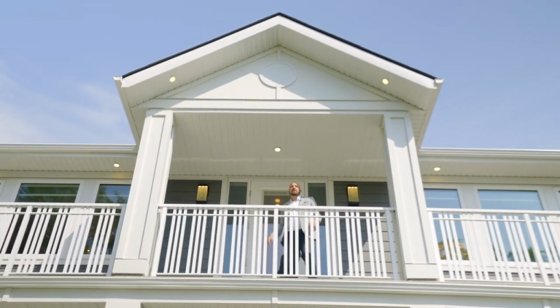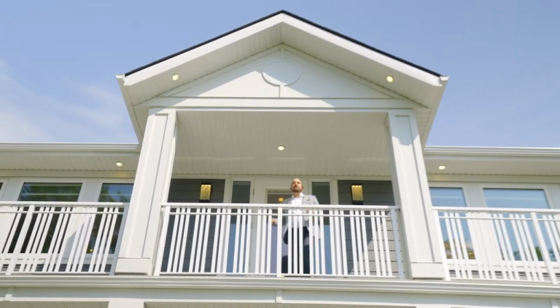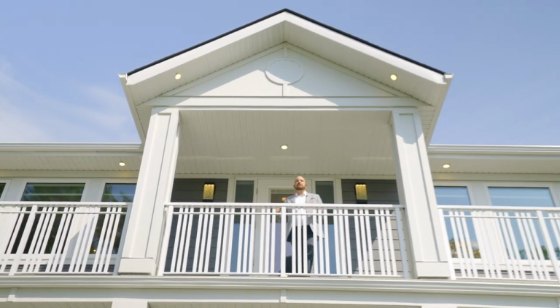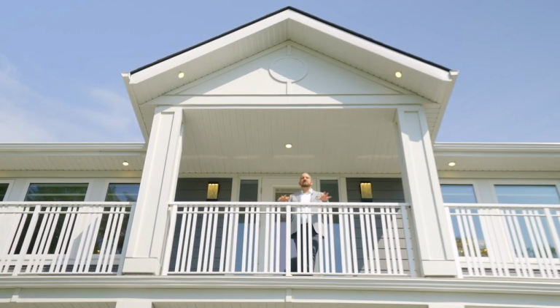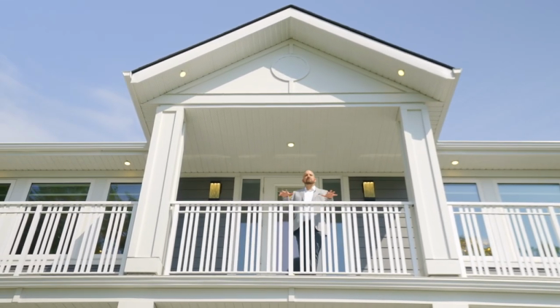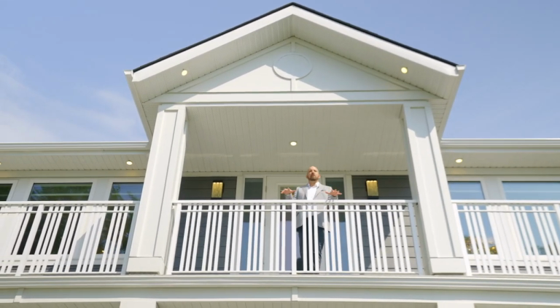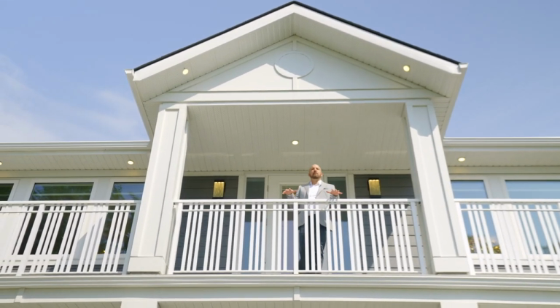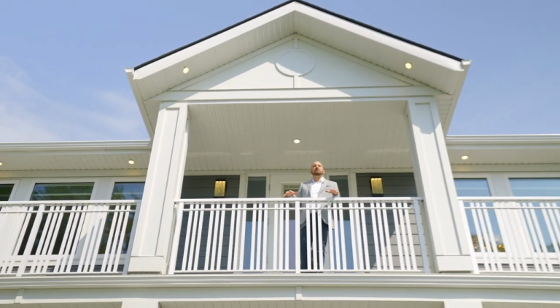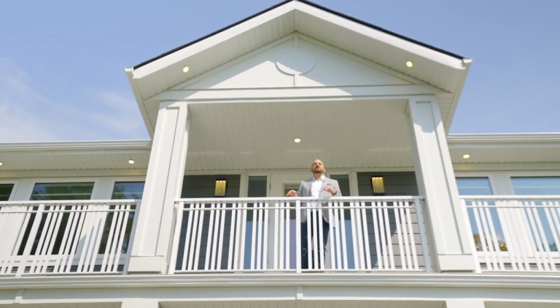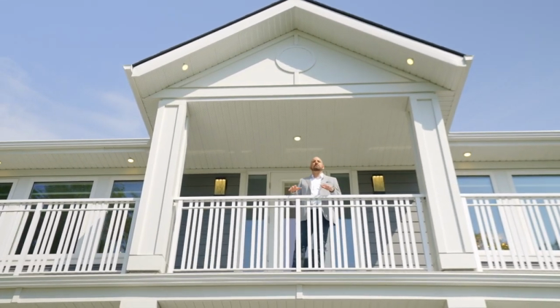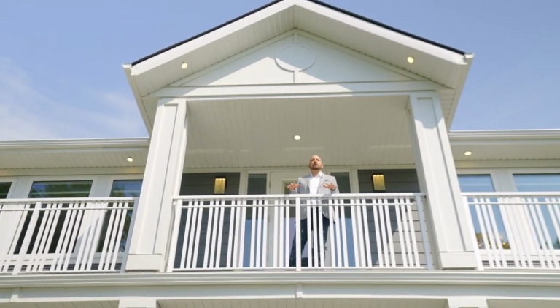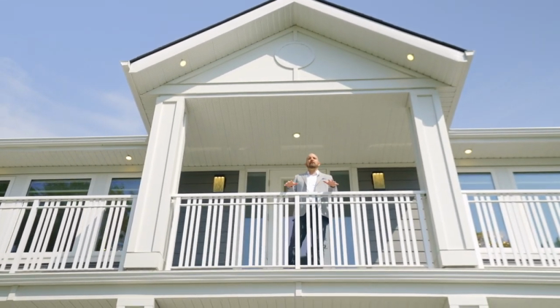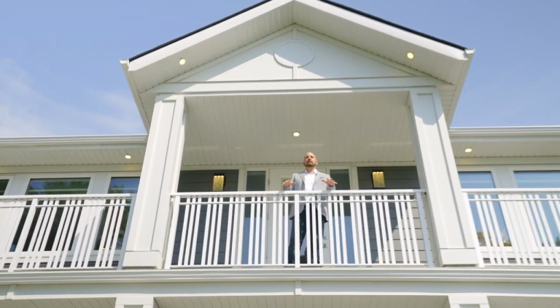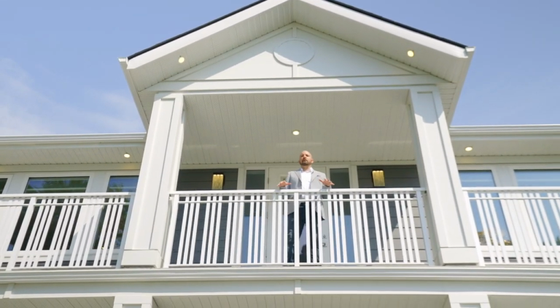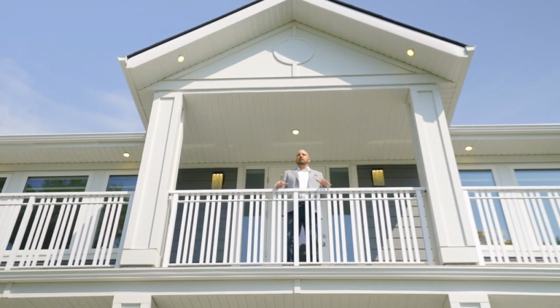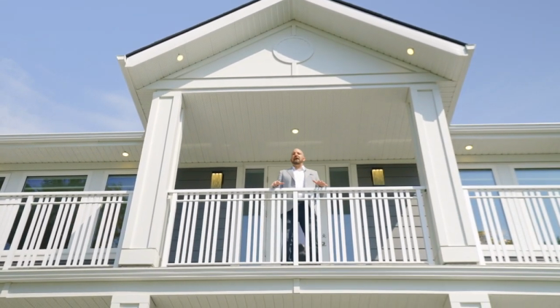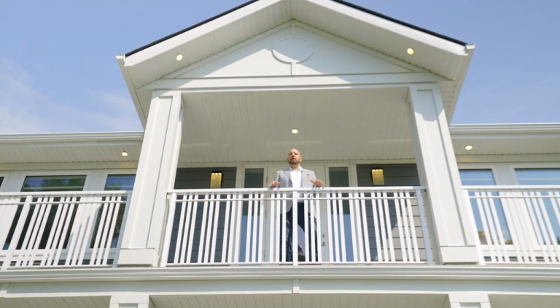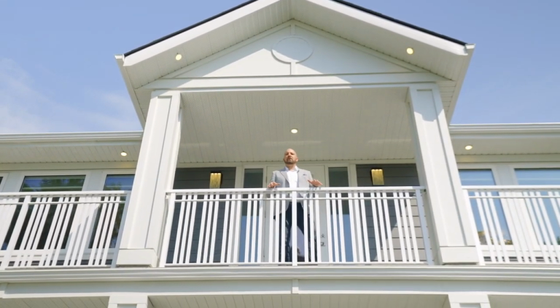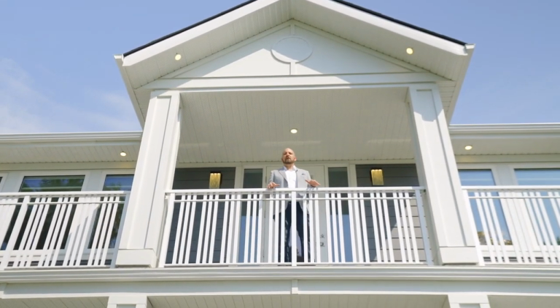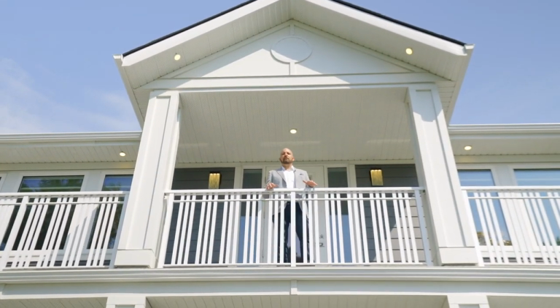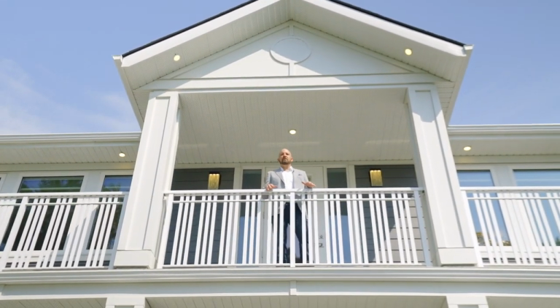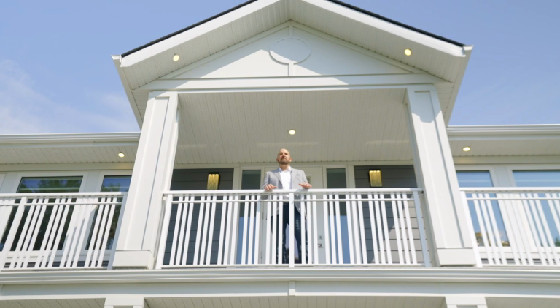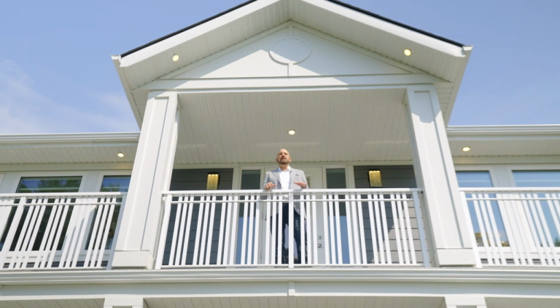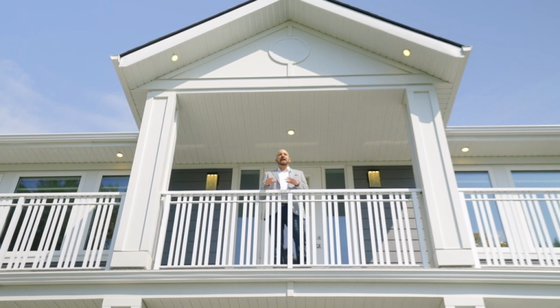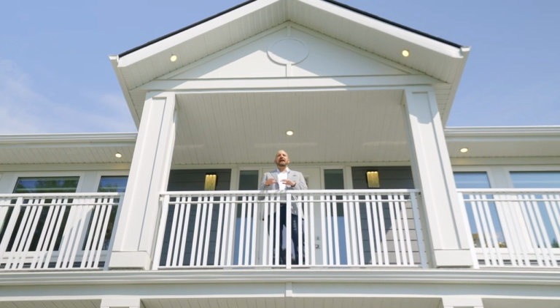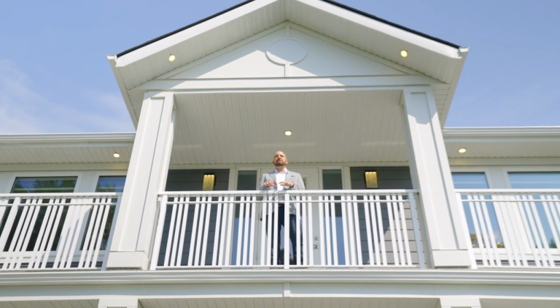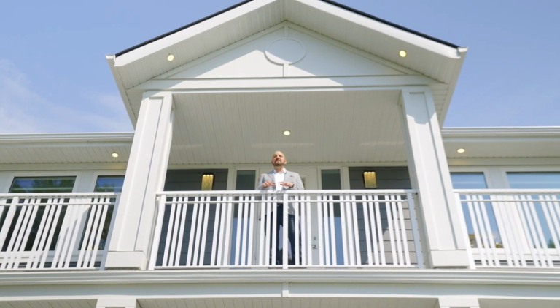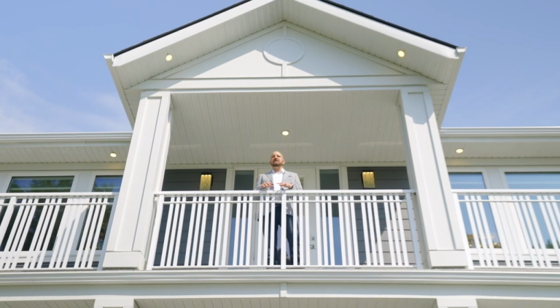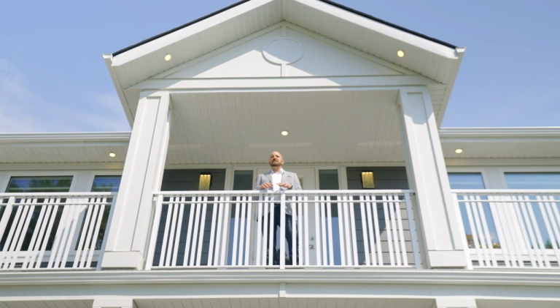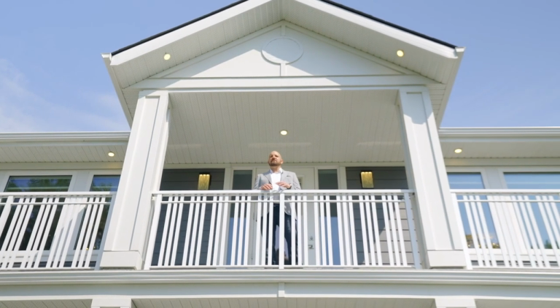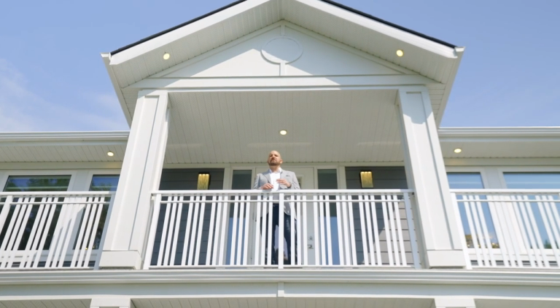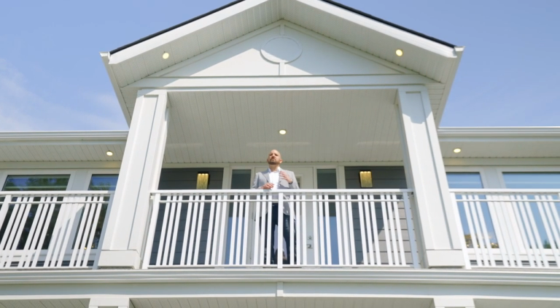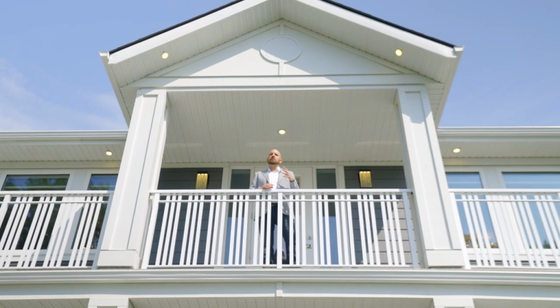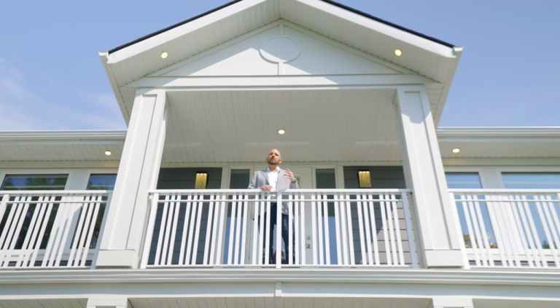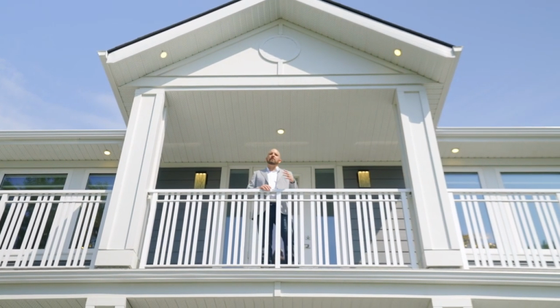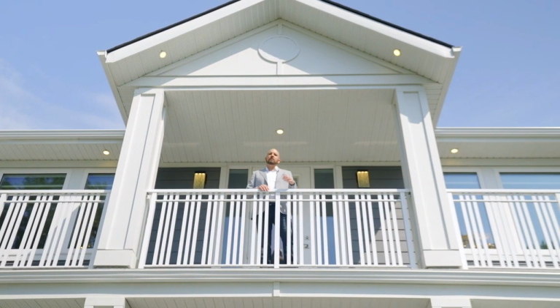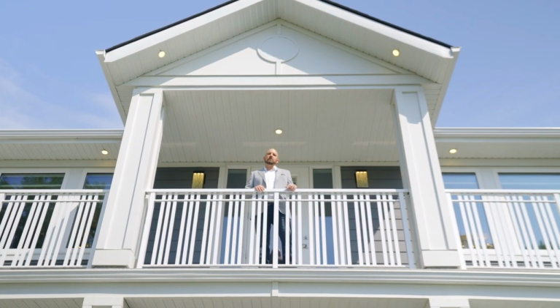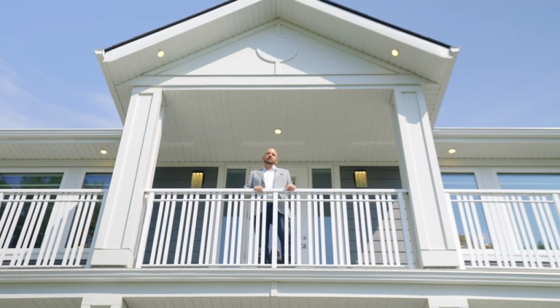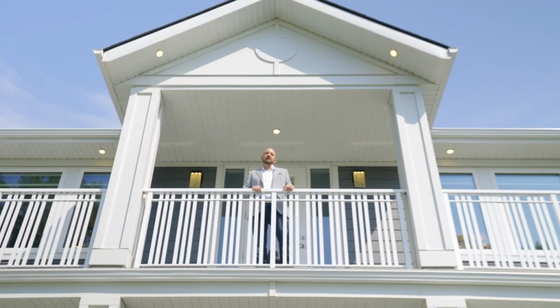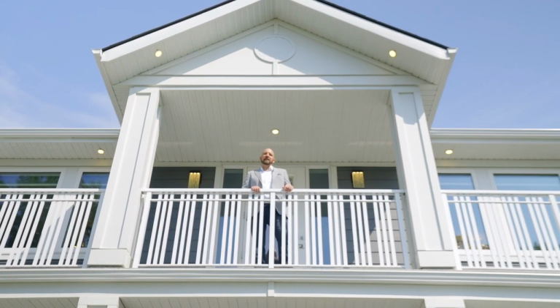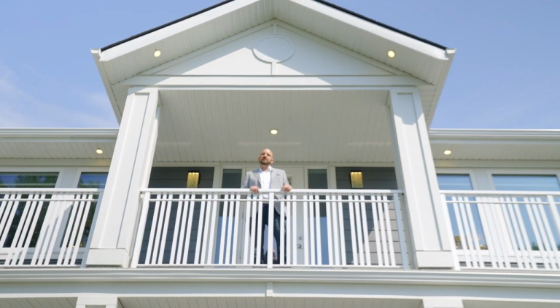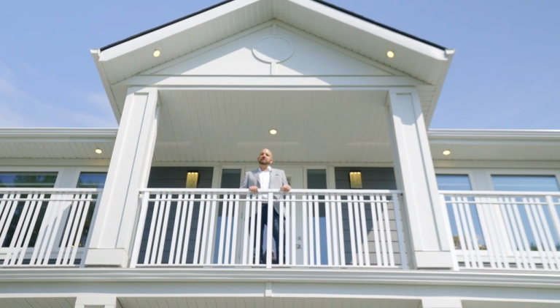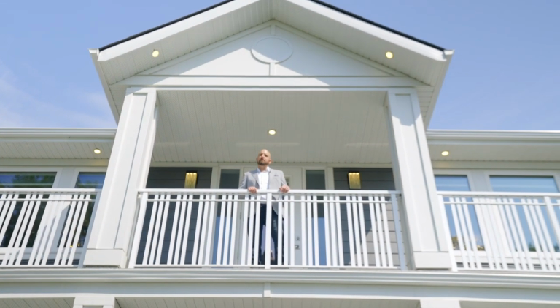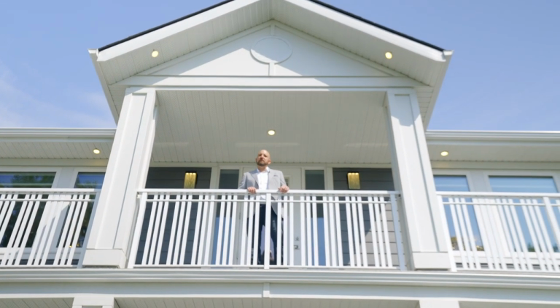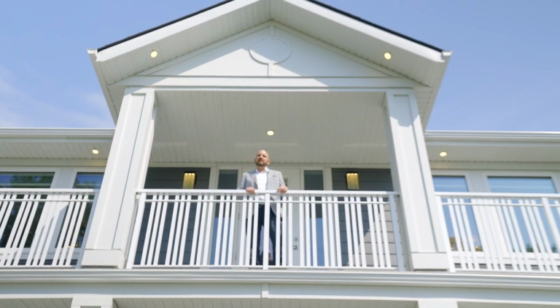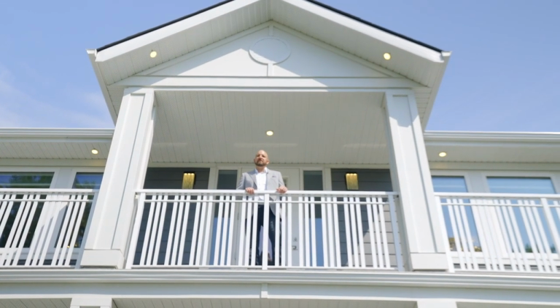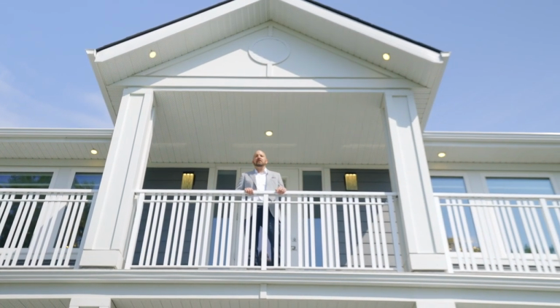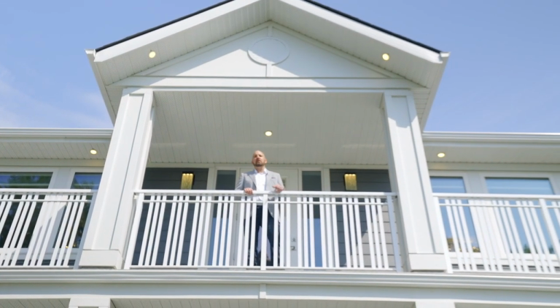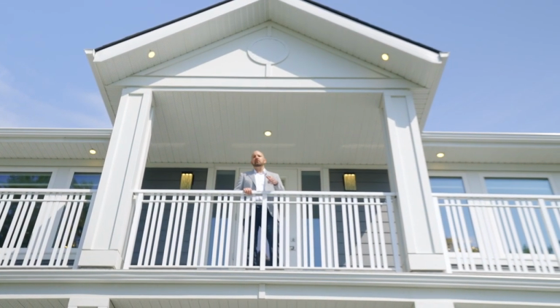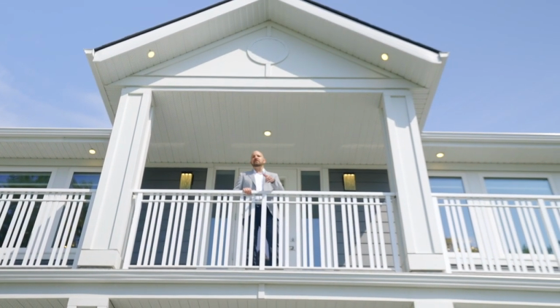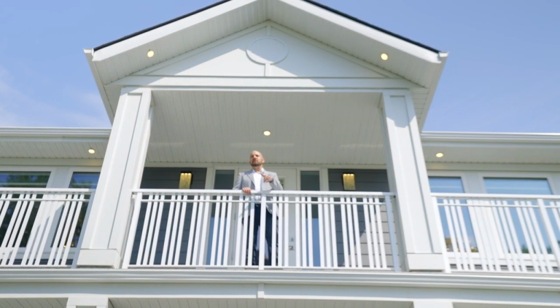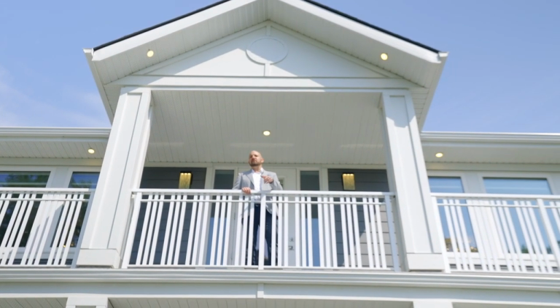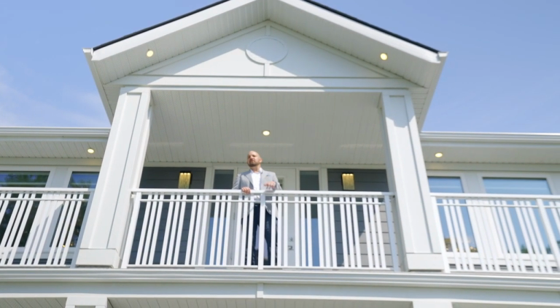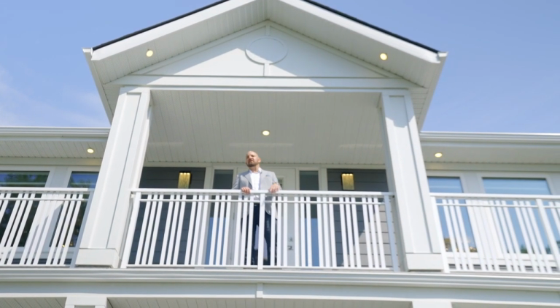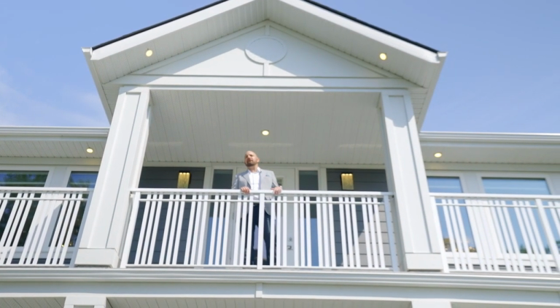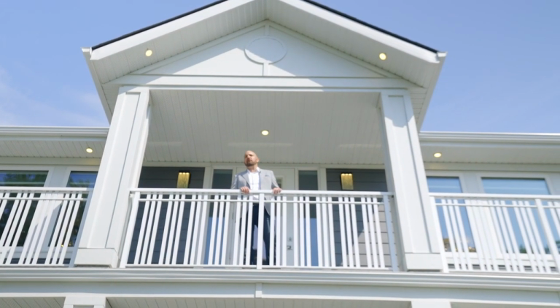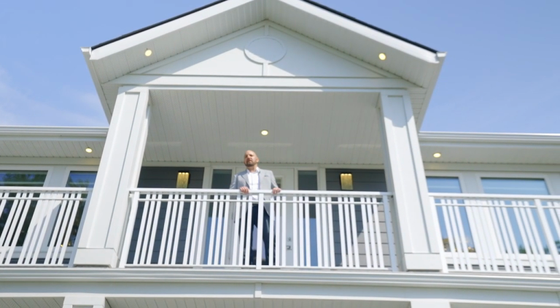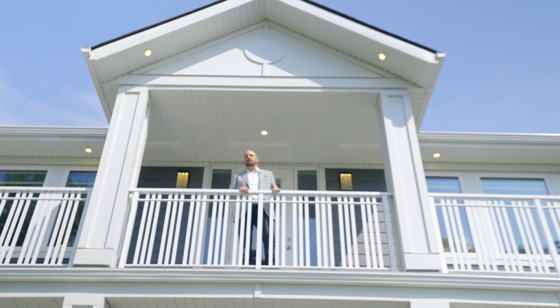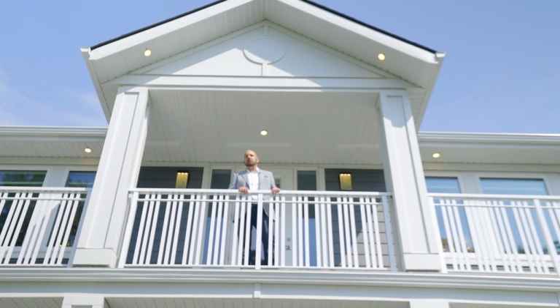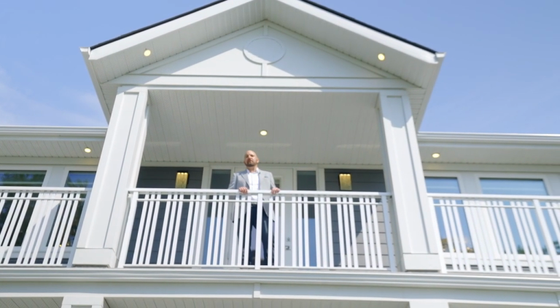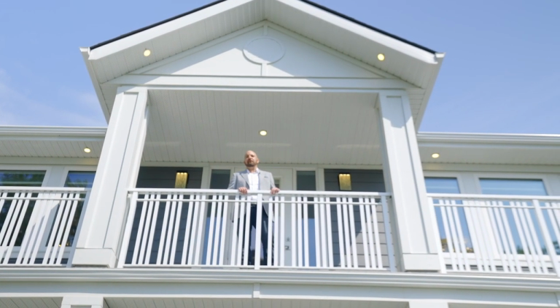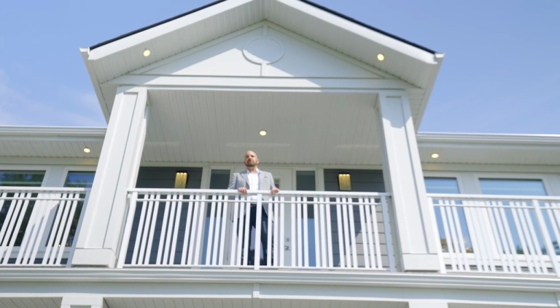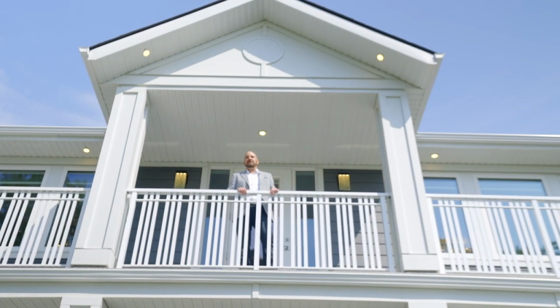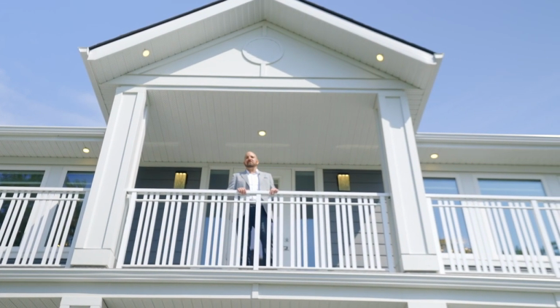This property is perfect for a power couple, empty nesters, or anyone looking to age in place. Reach out to me for any more information.